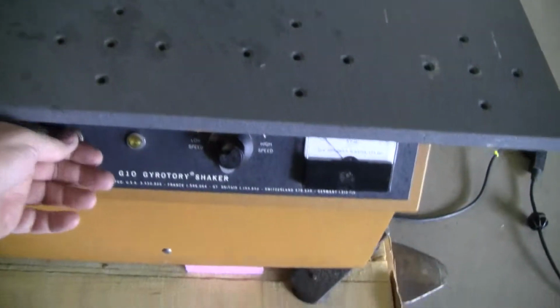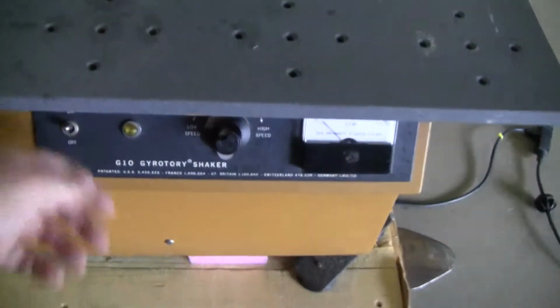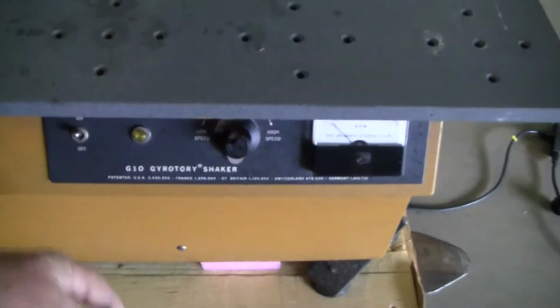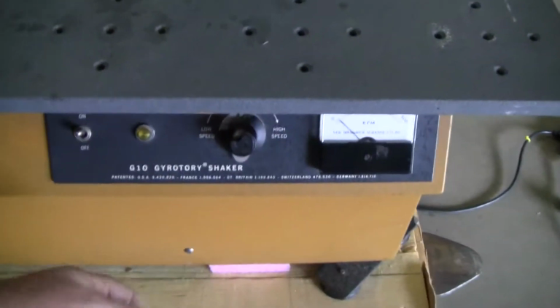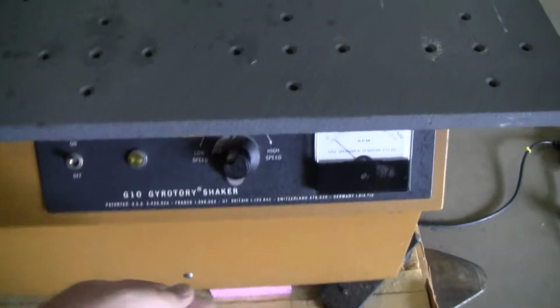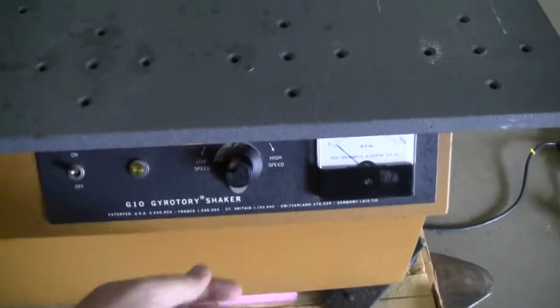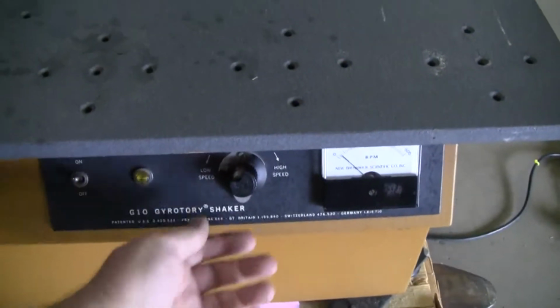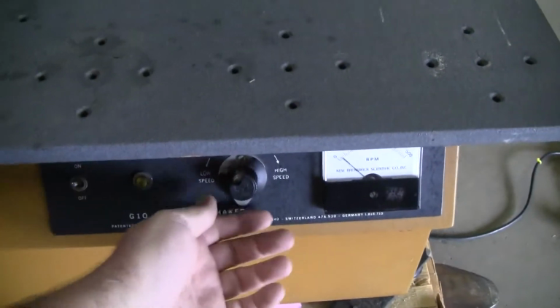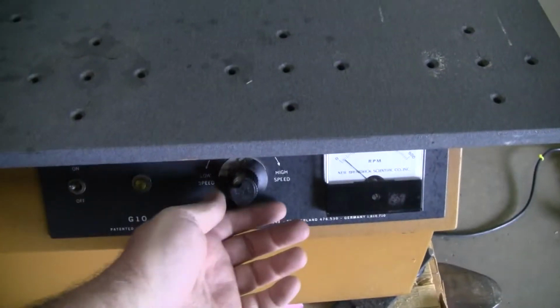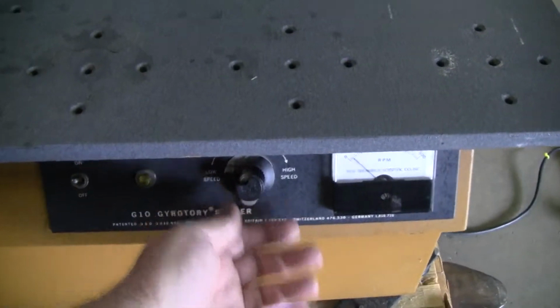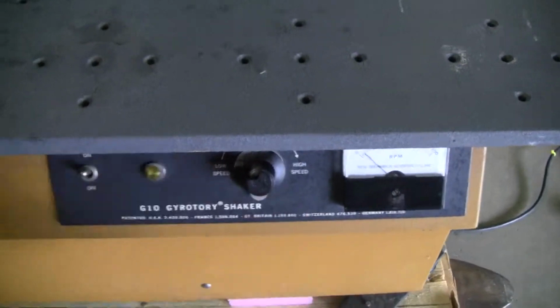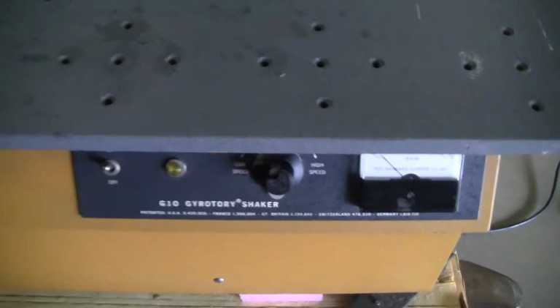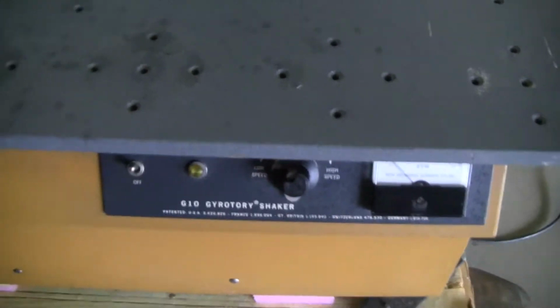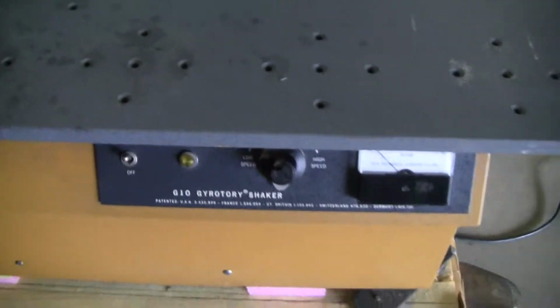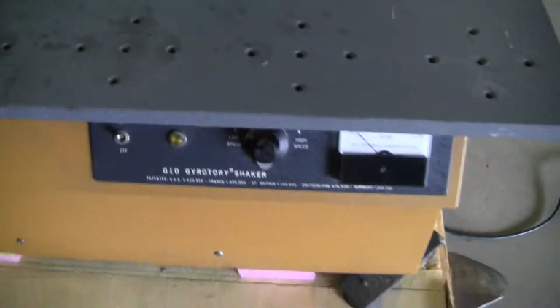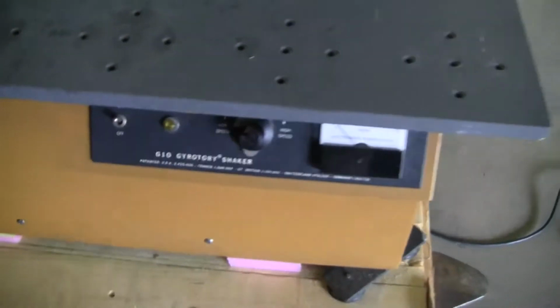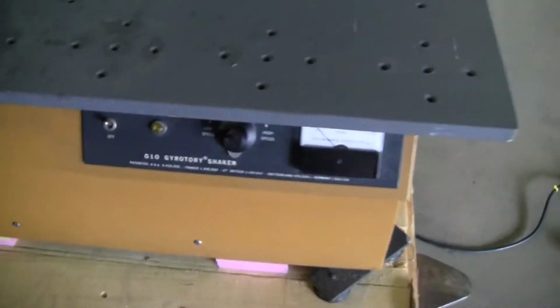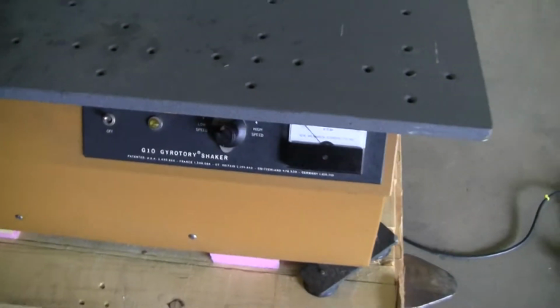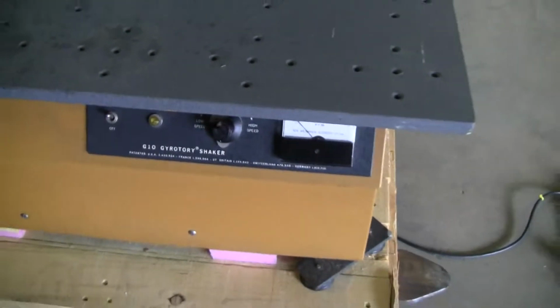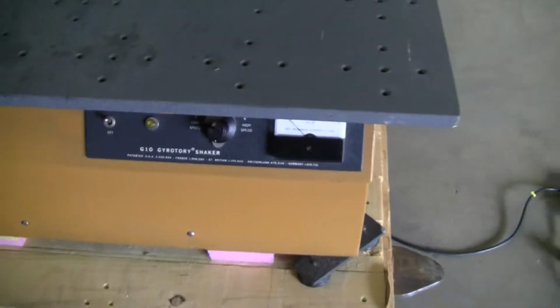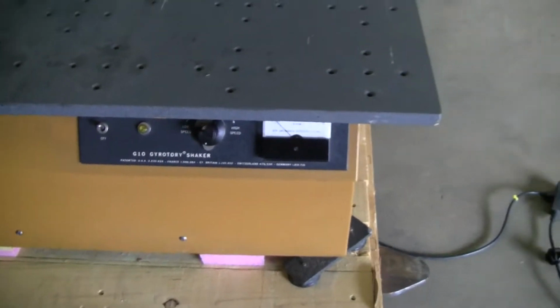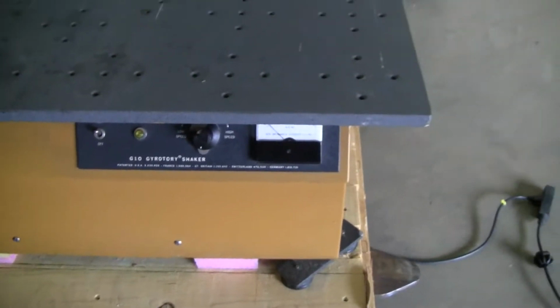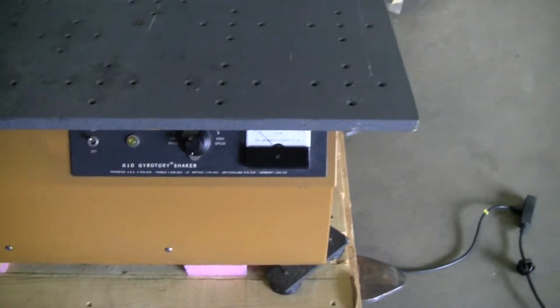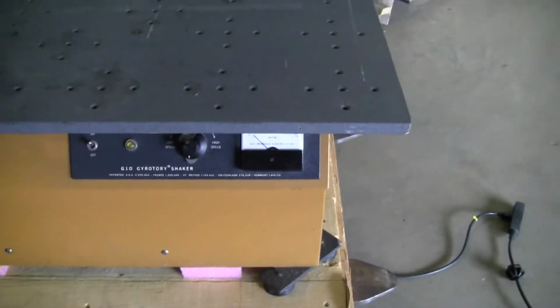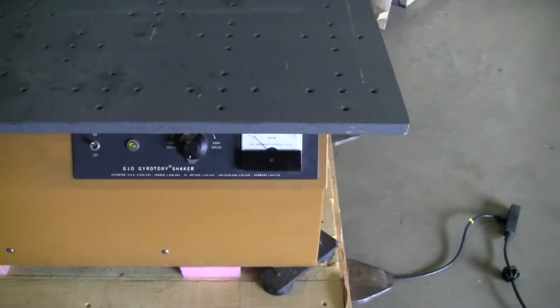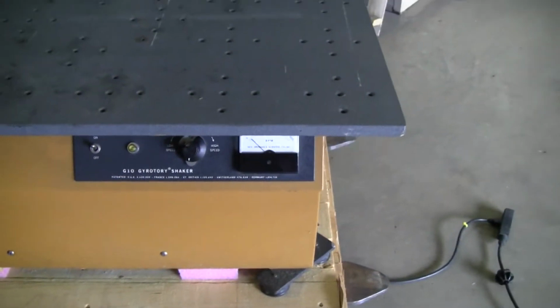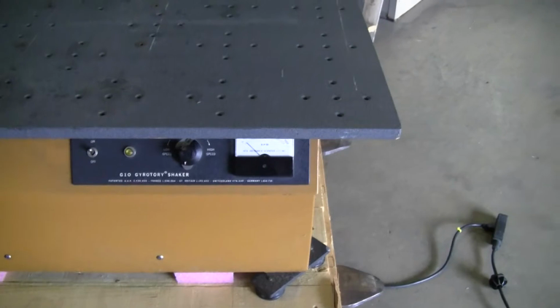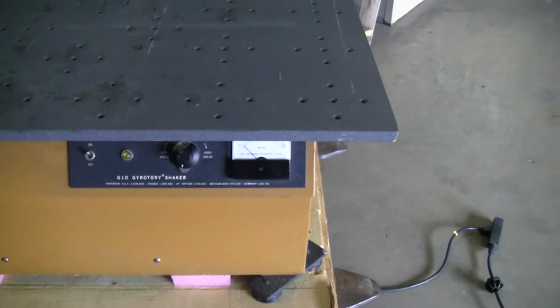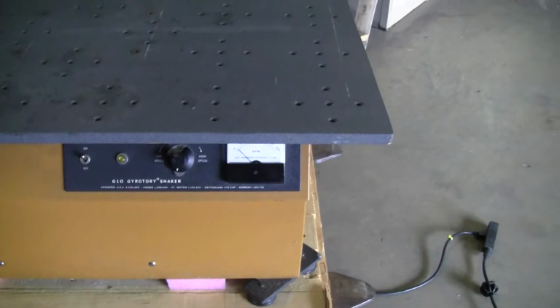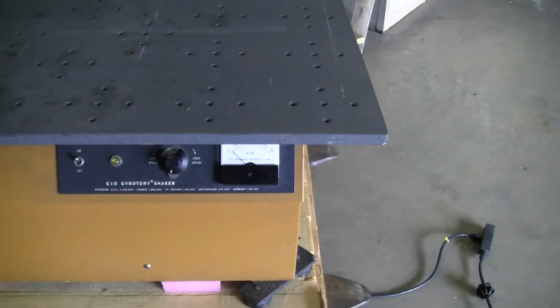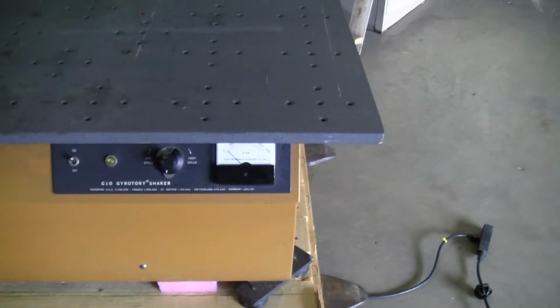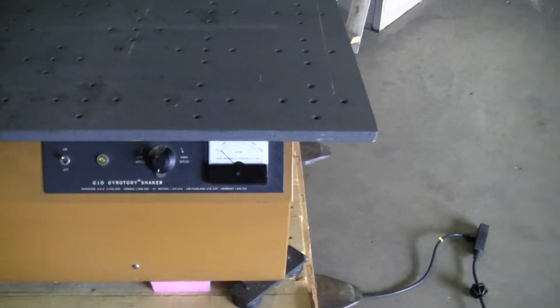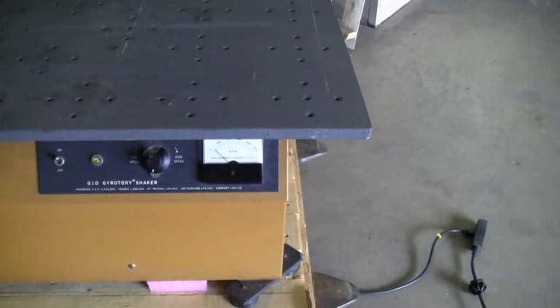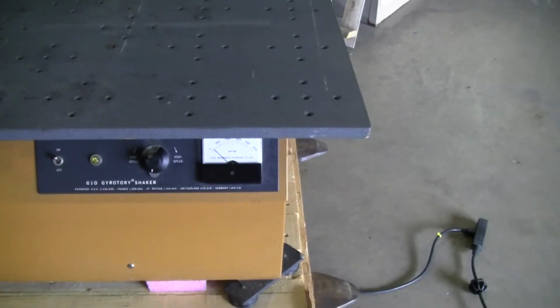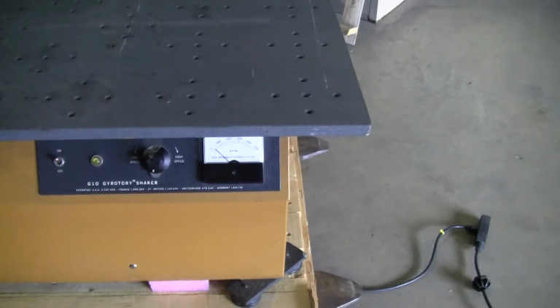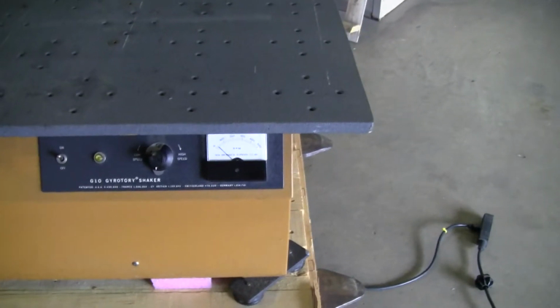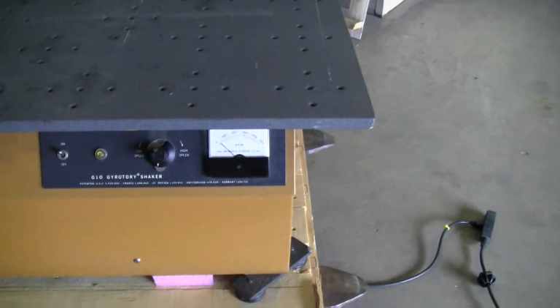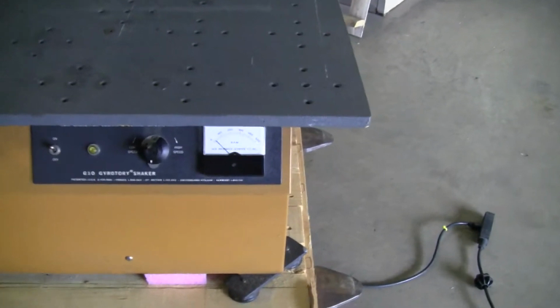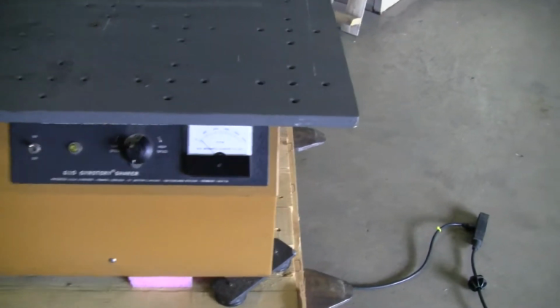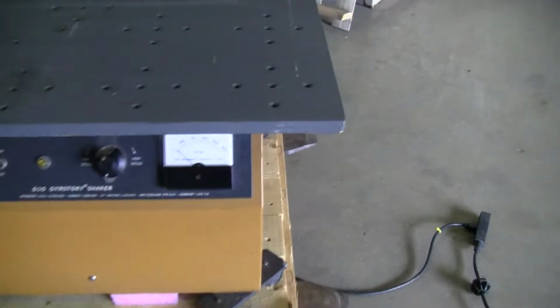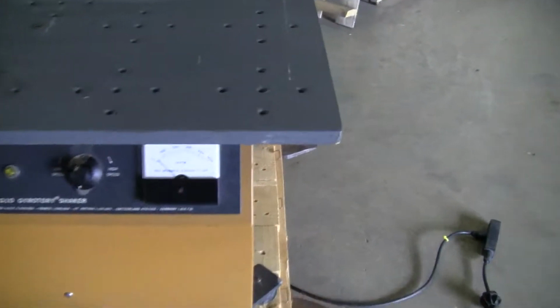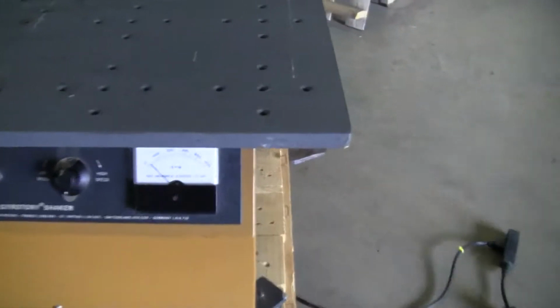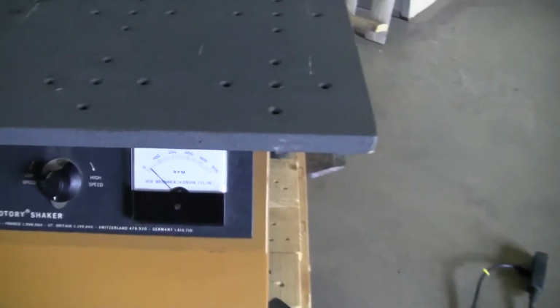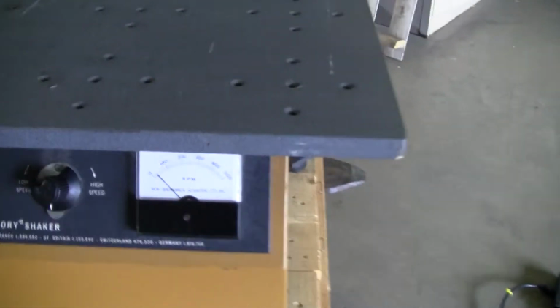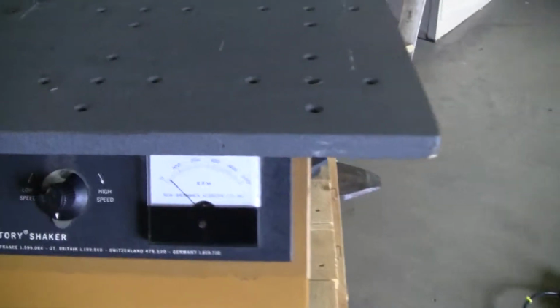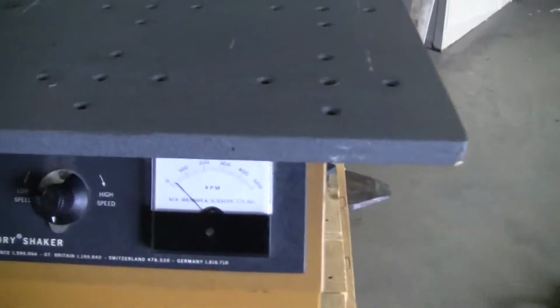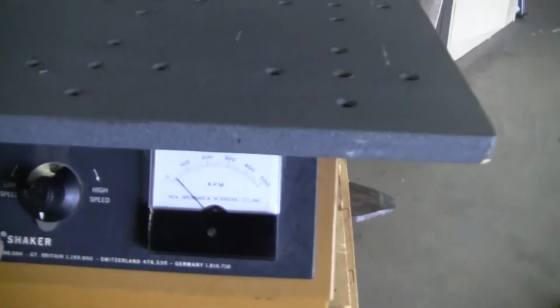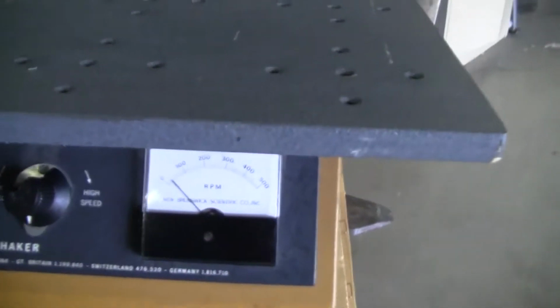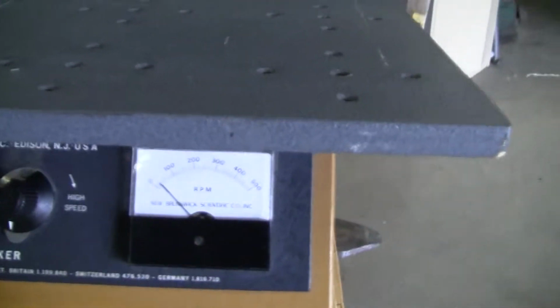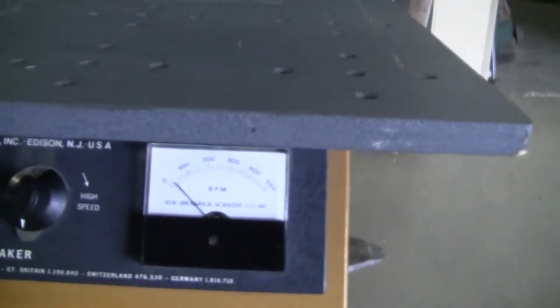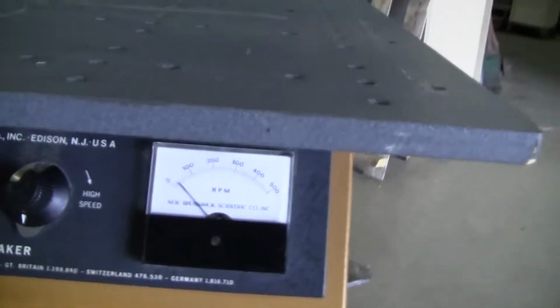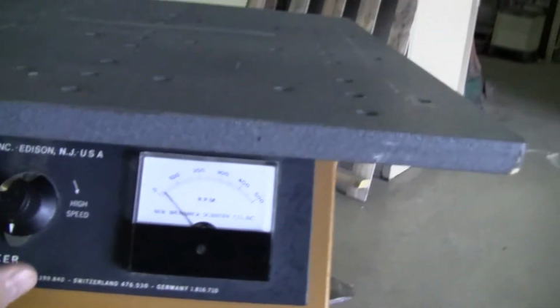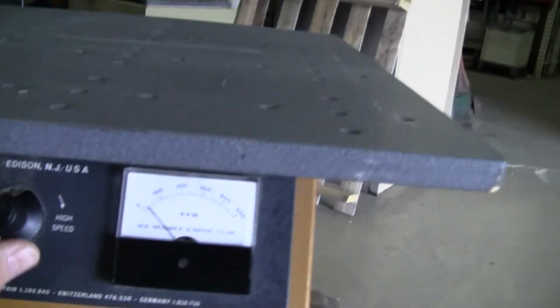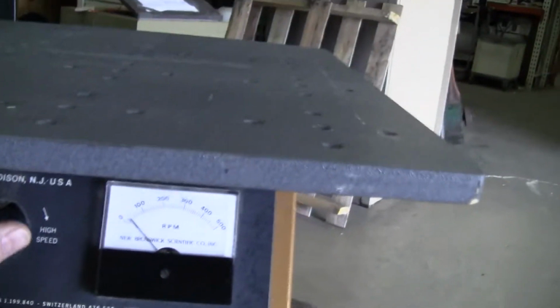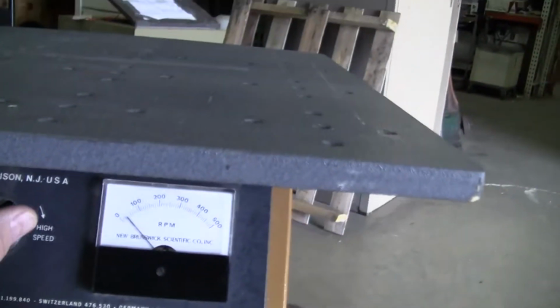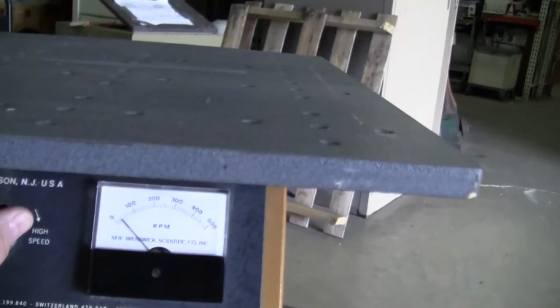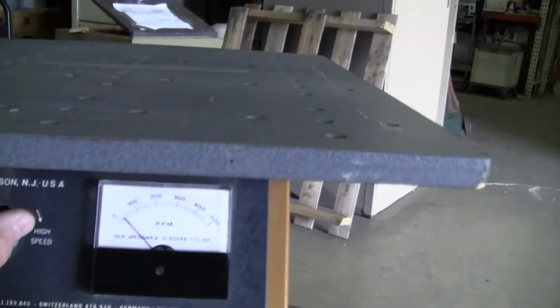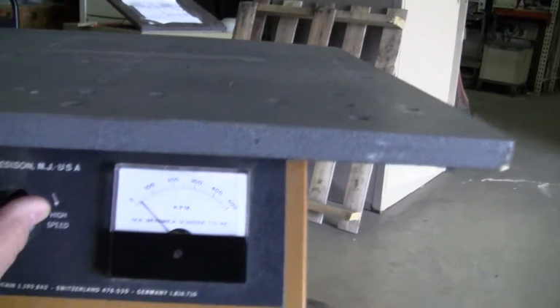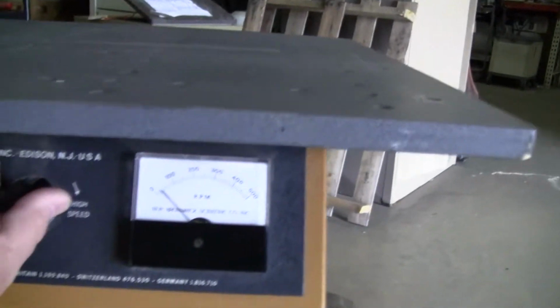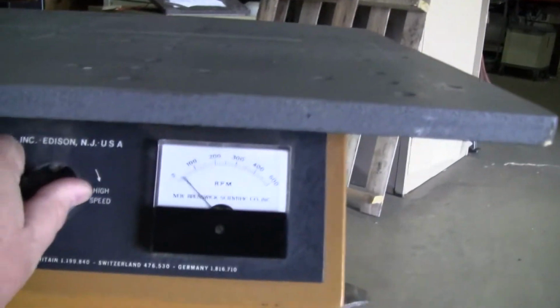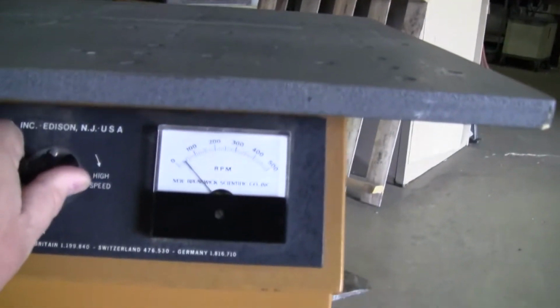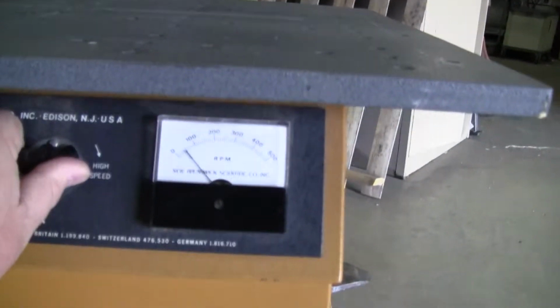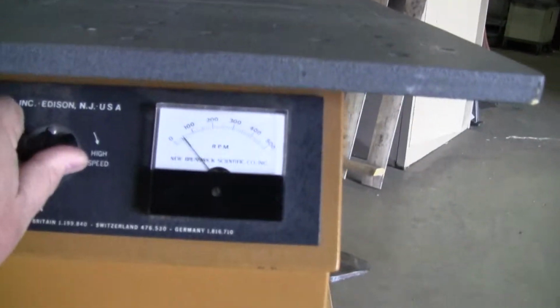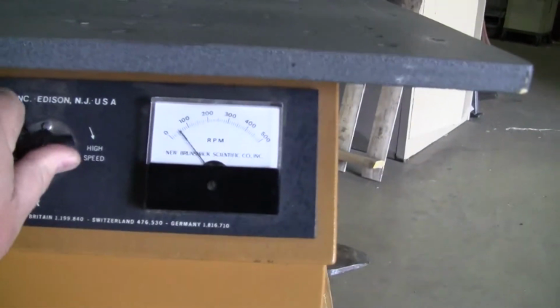It runs on 115 volts. There's your very low, as you can see. Turn it up.